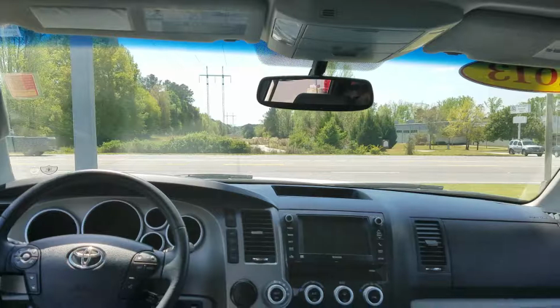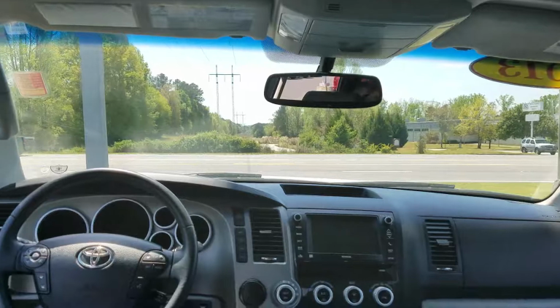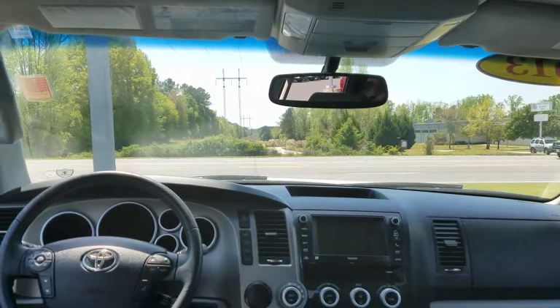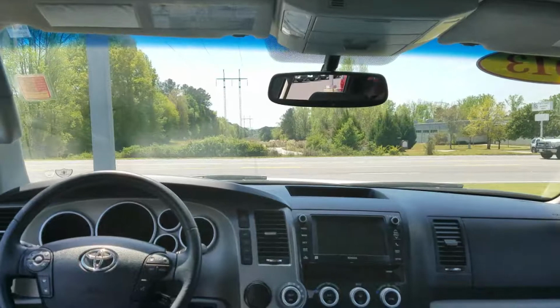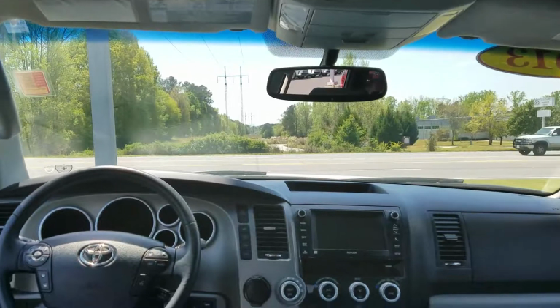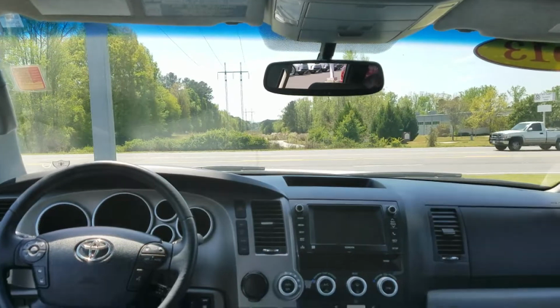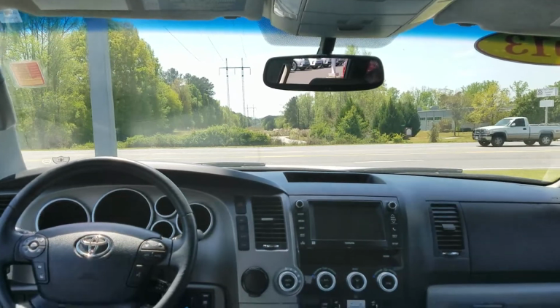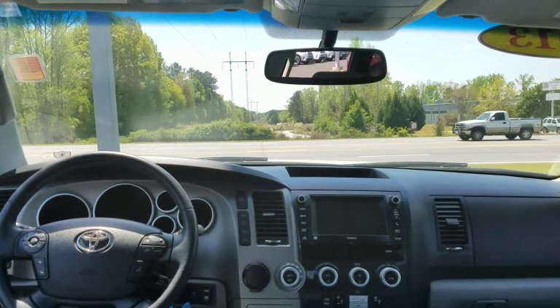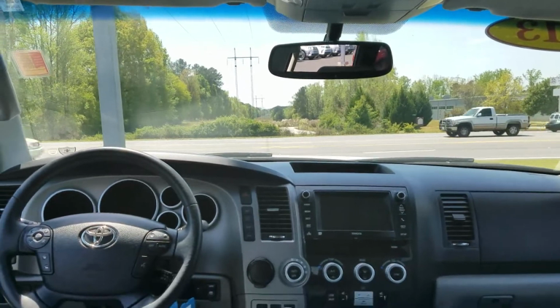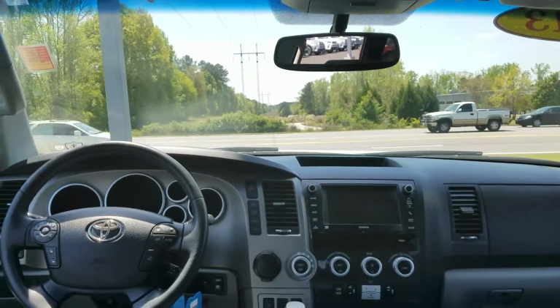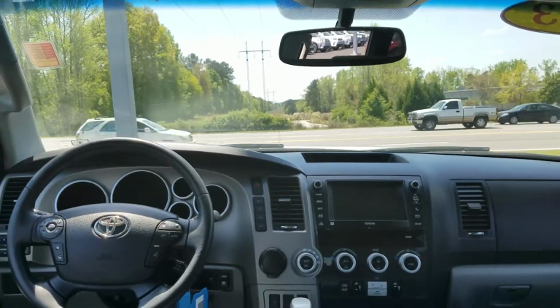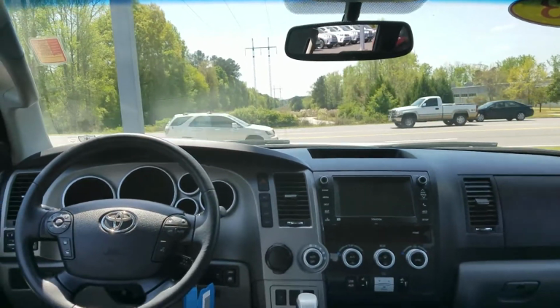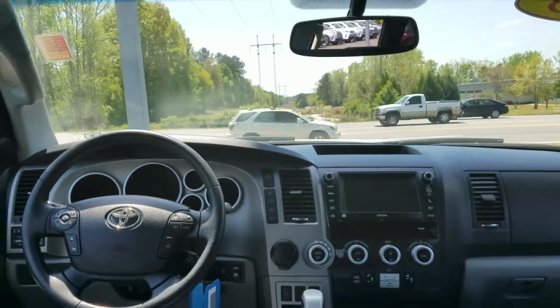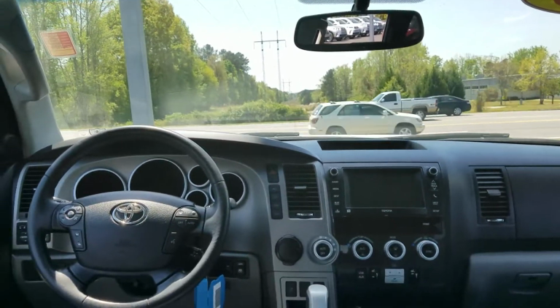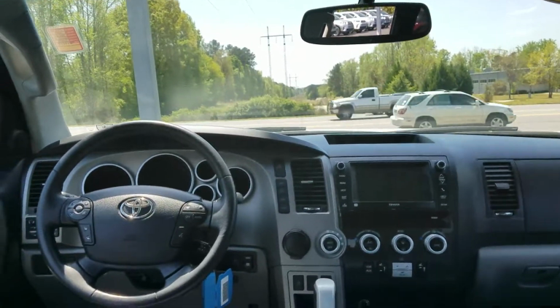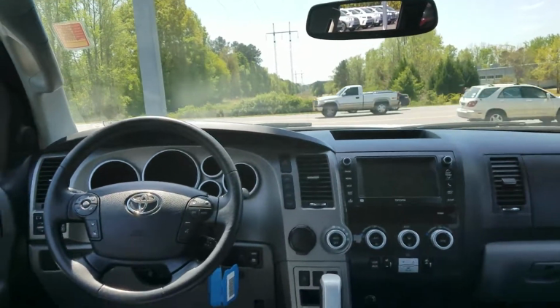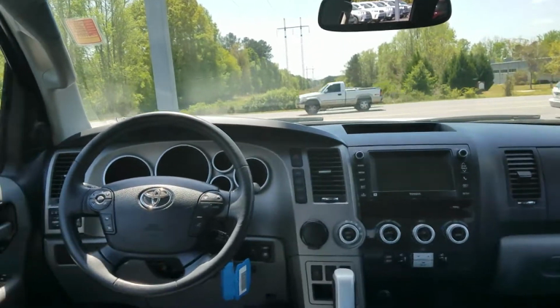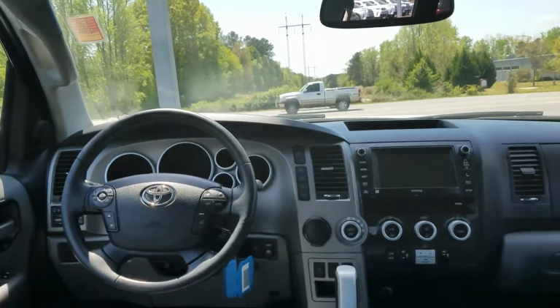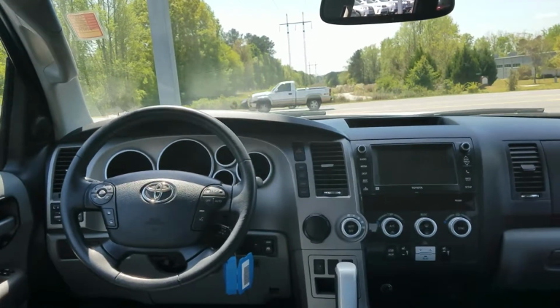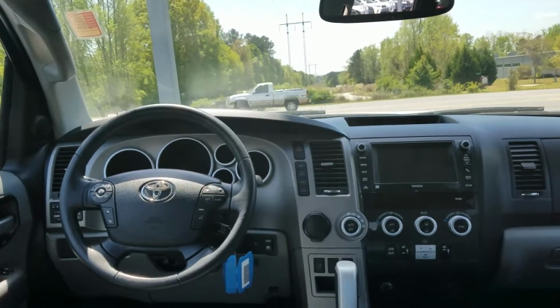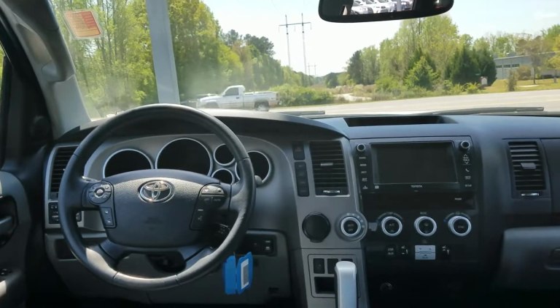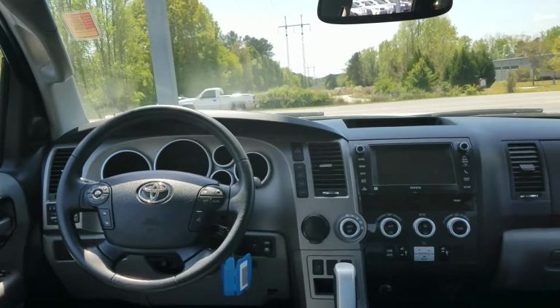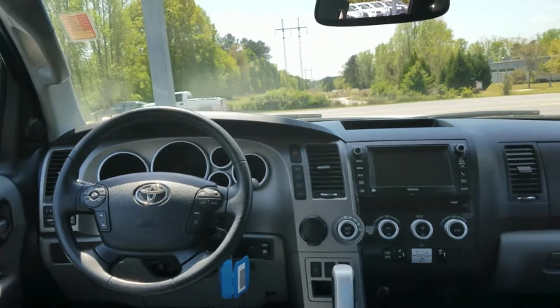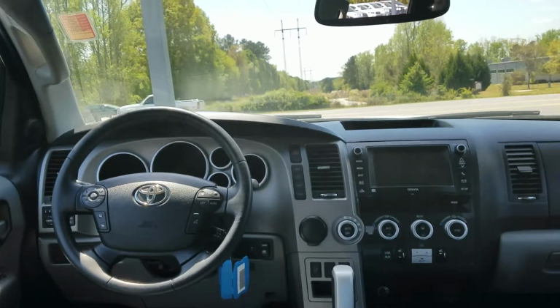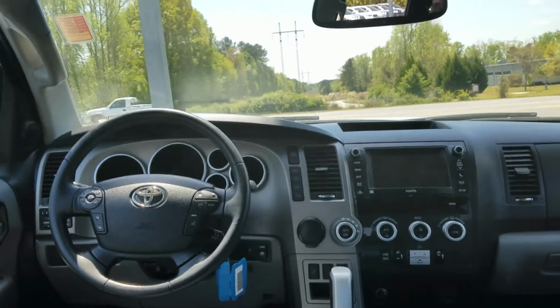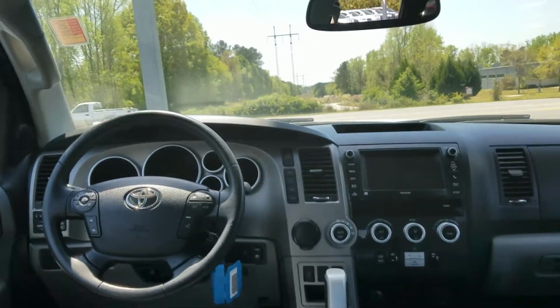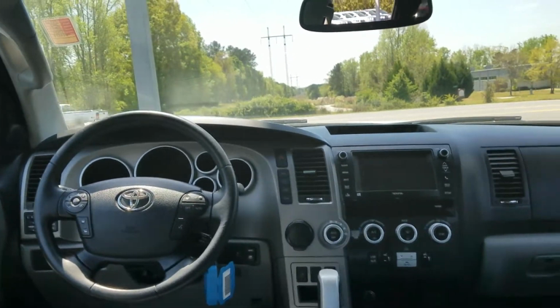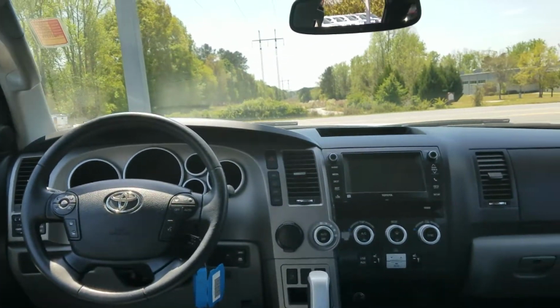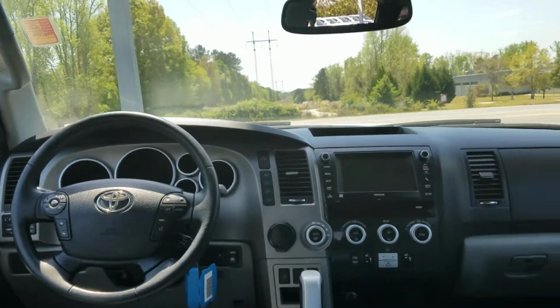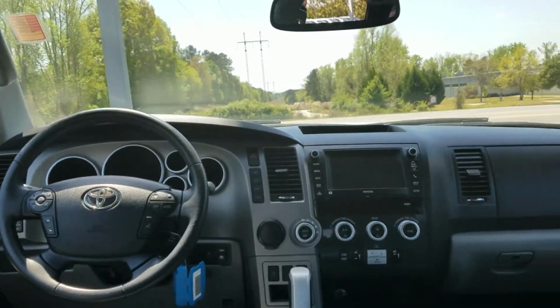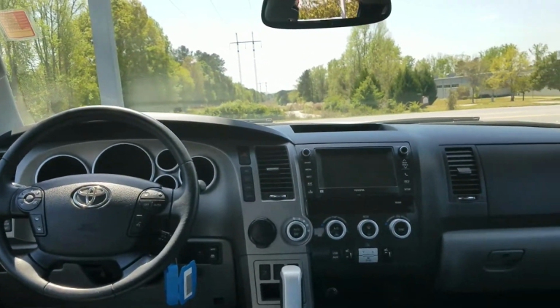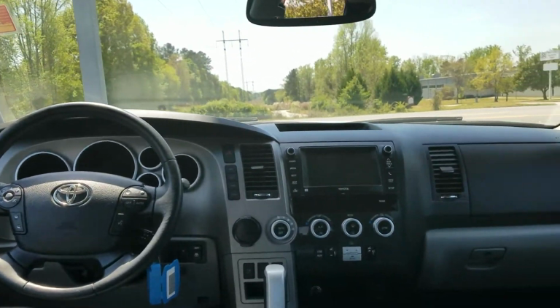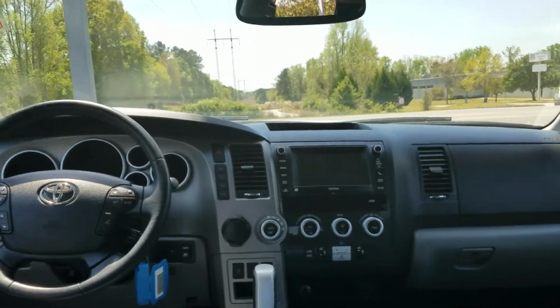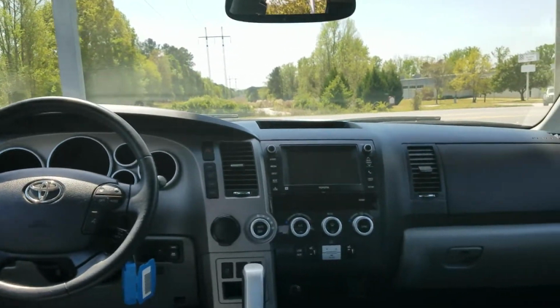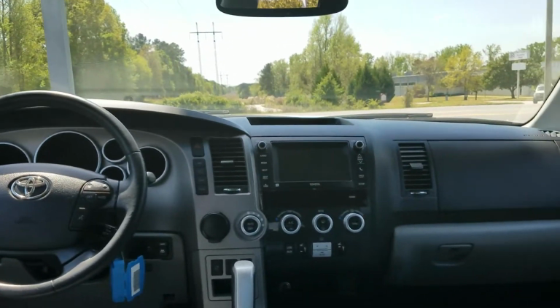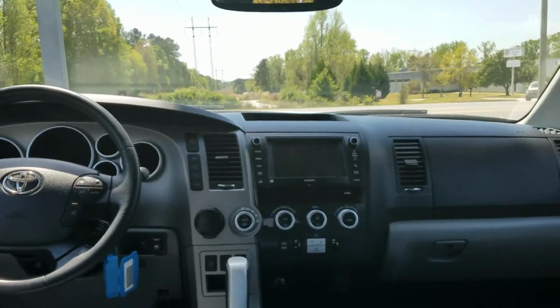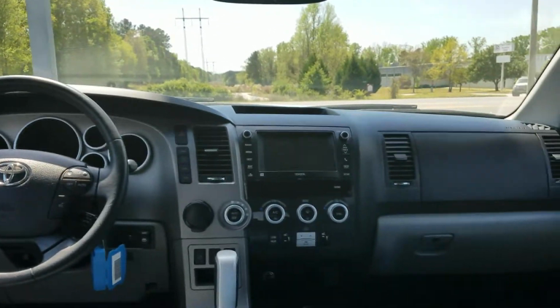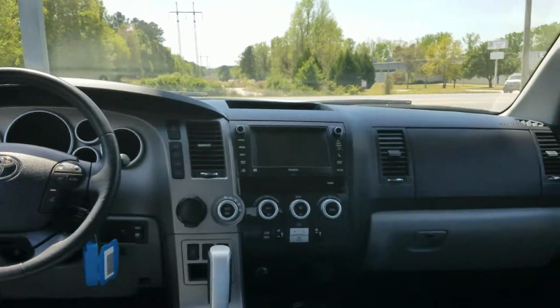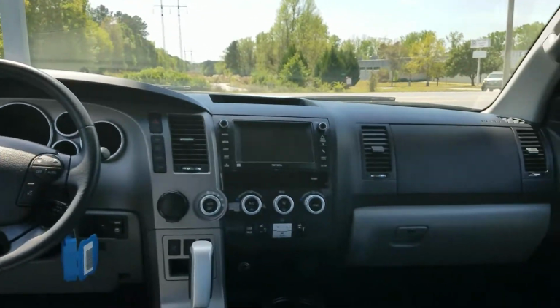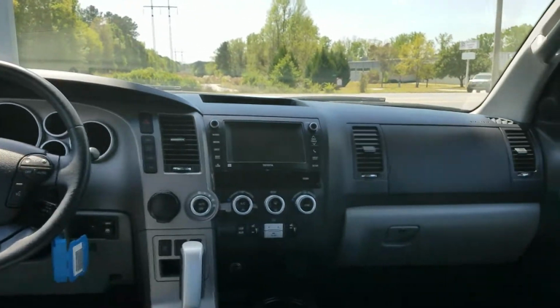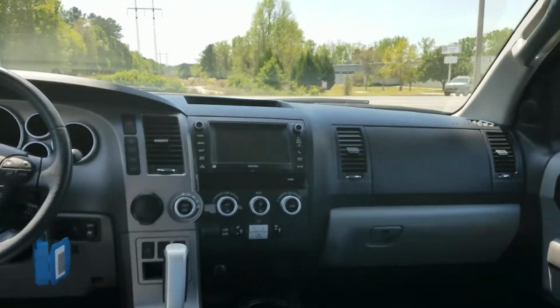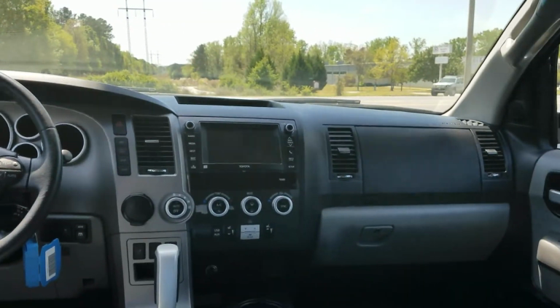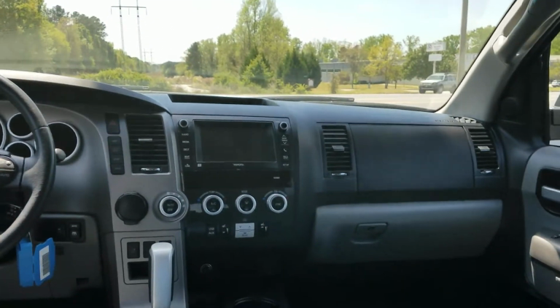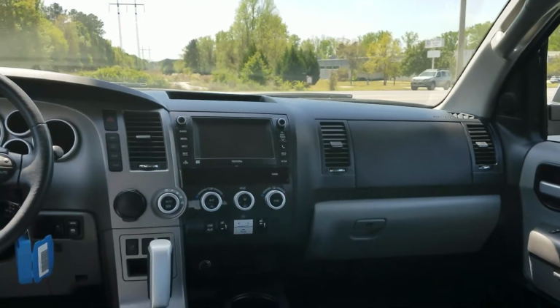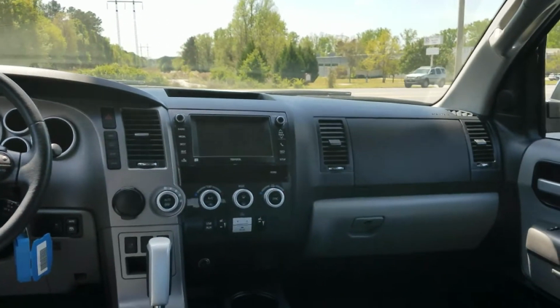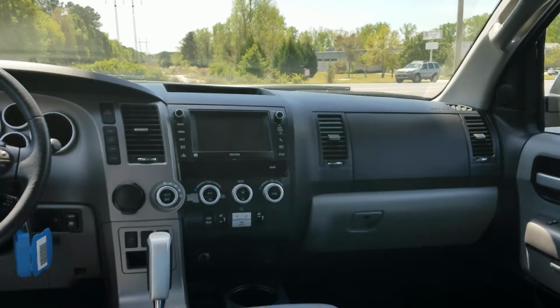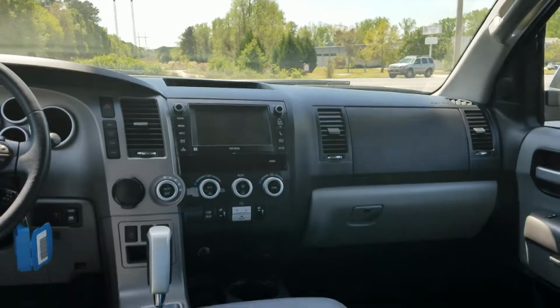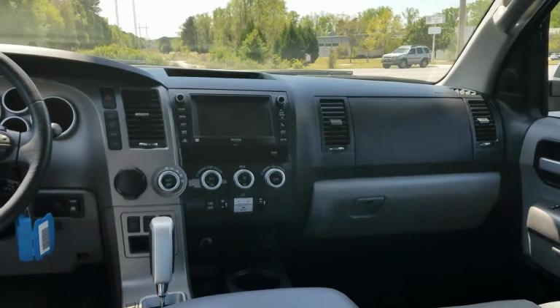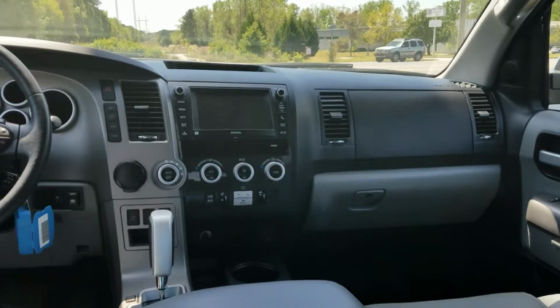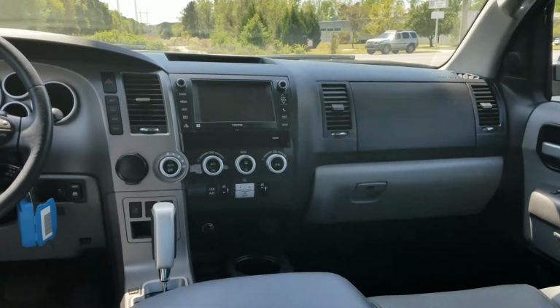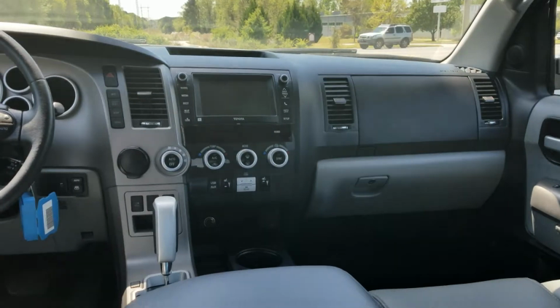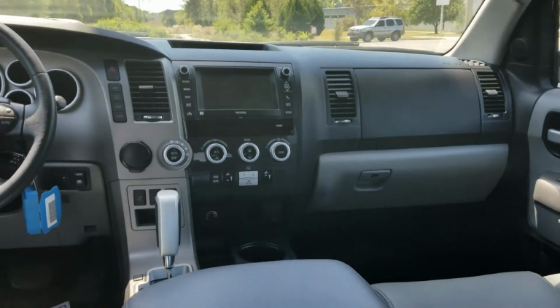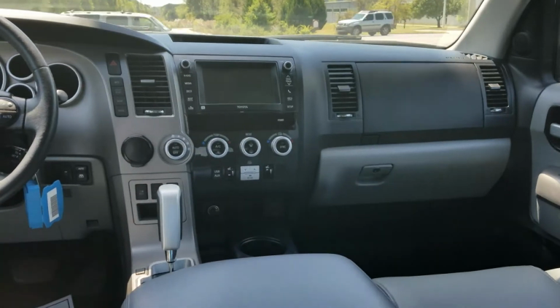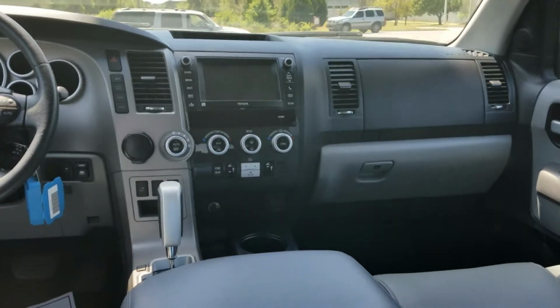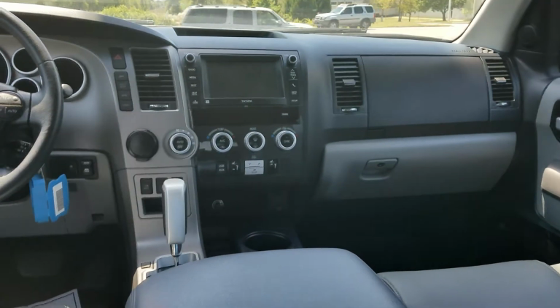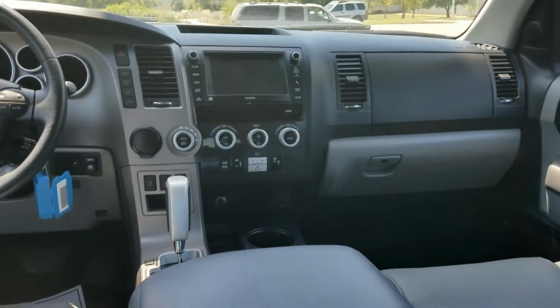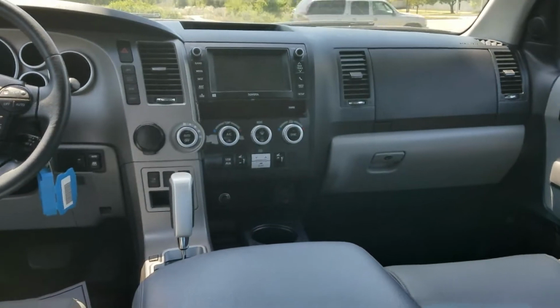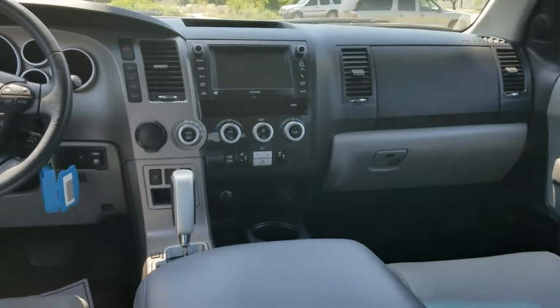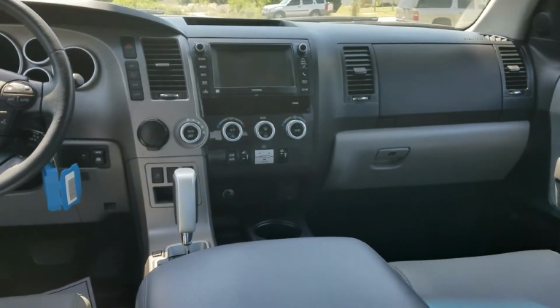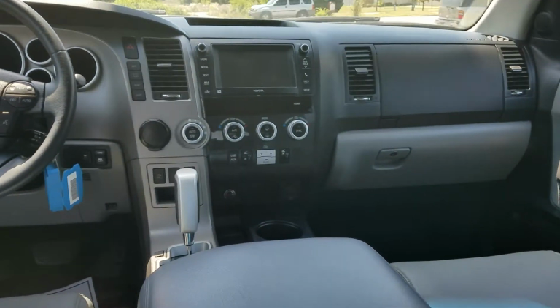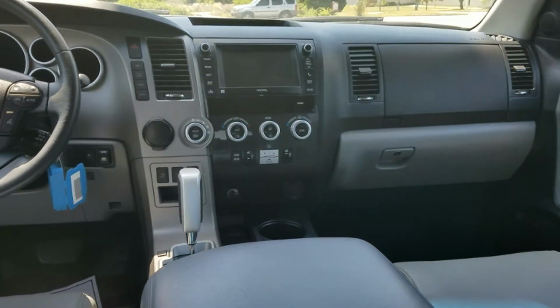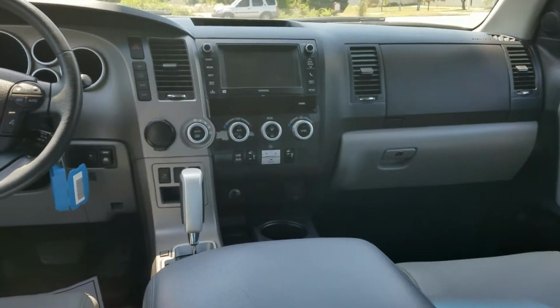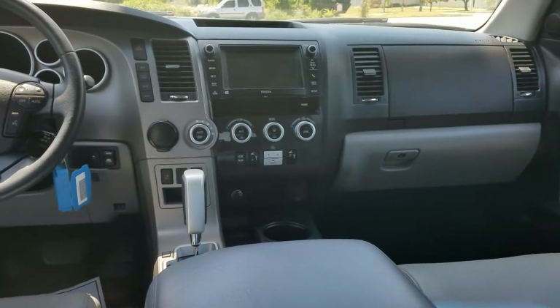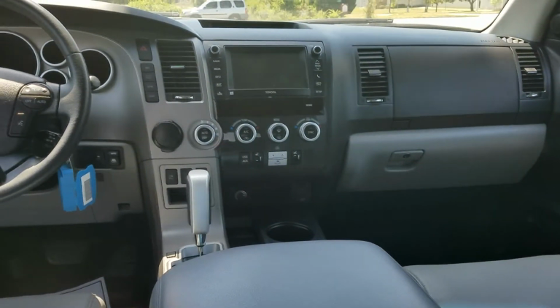Hello Chiara, this is Wayne Pittman of LaGrange Toyota. Just wanted to give you a nice walk around on this 2013 Sequoia that we have in stock.